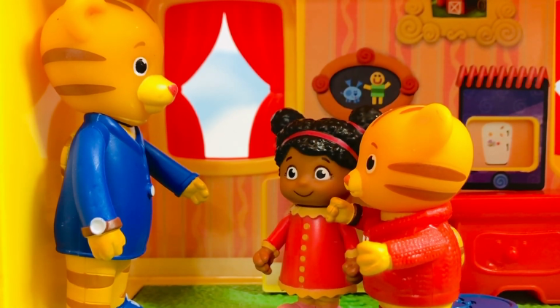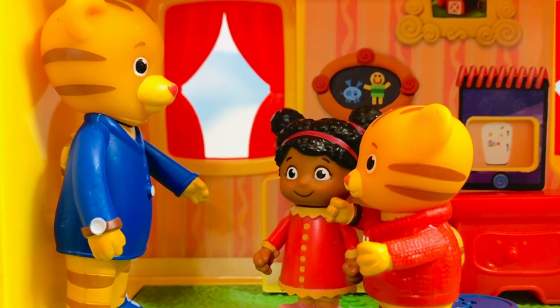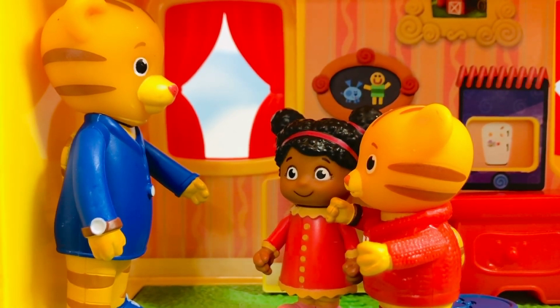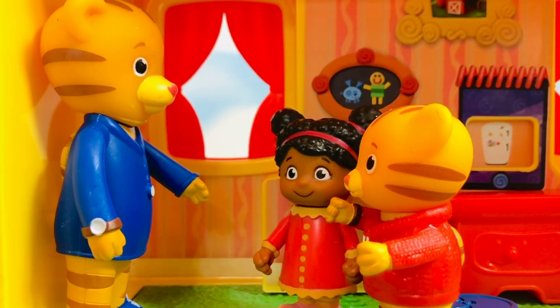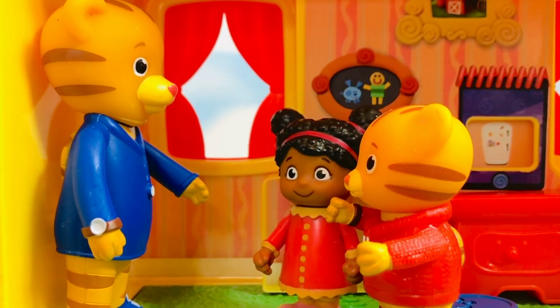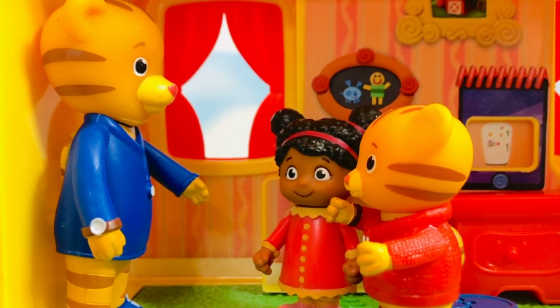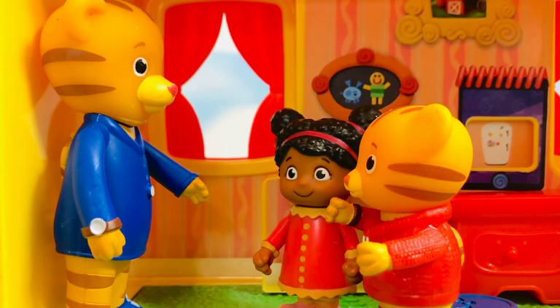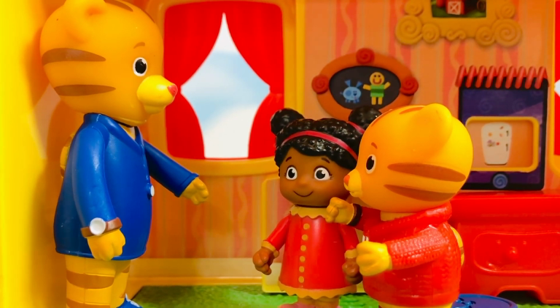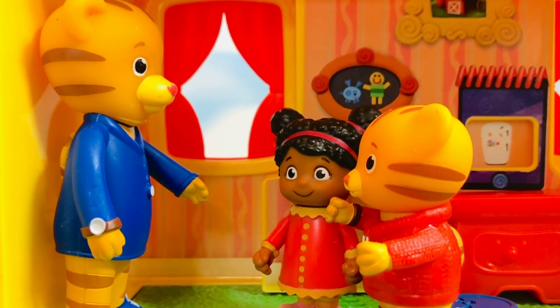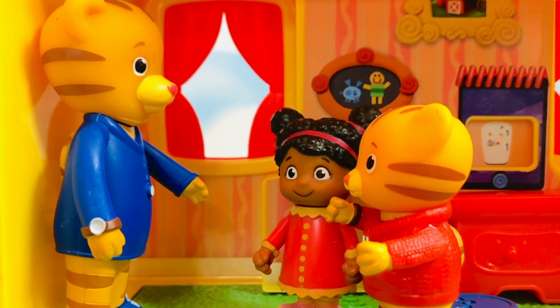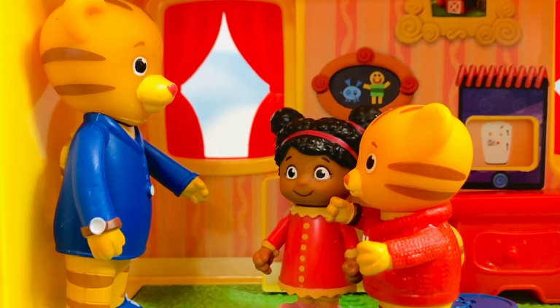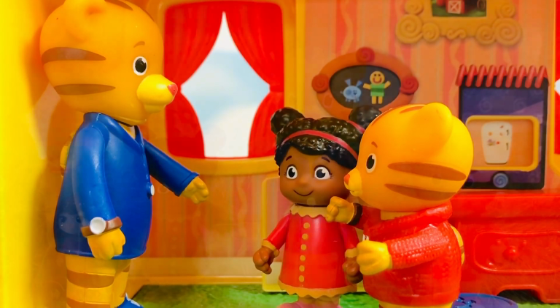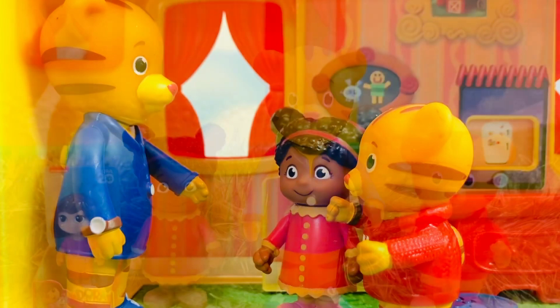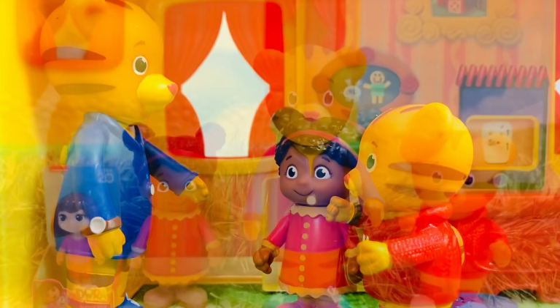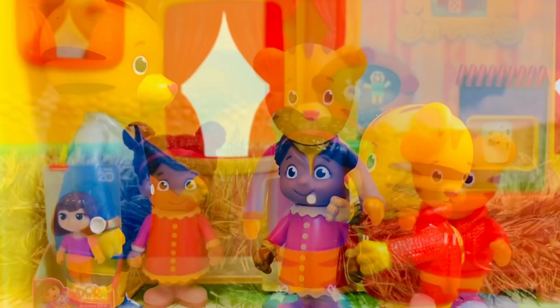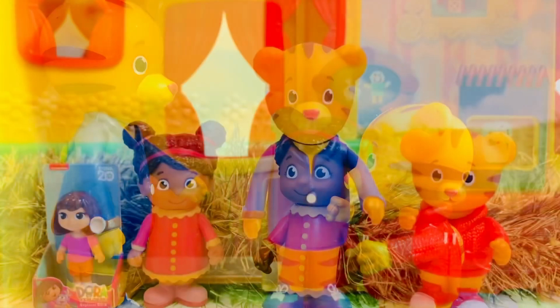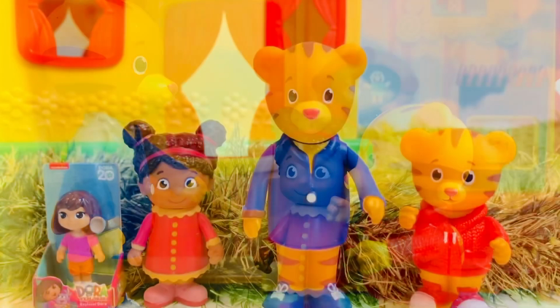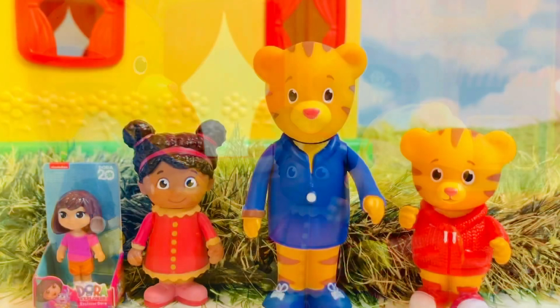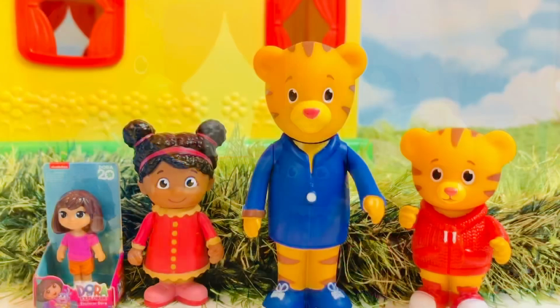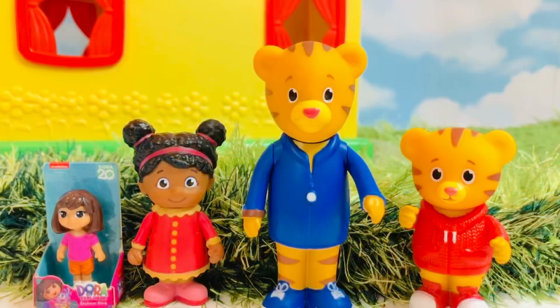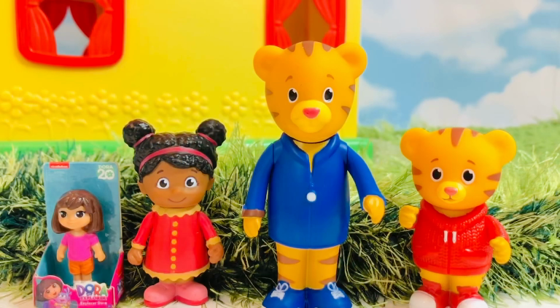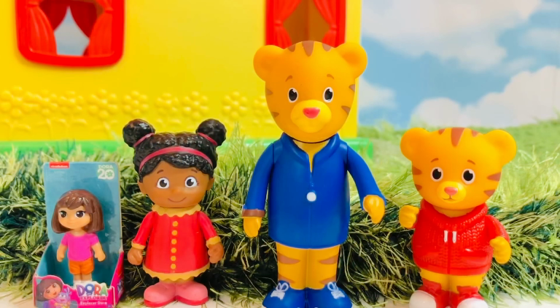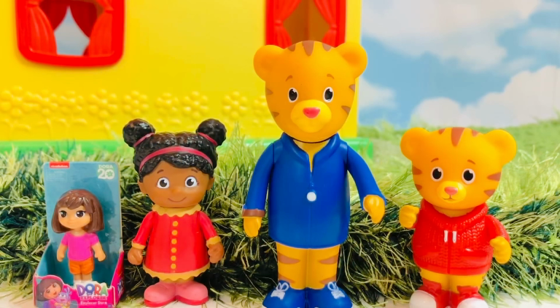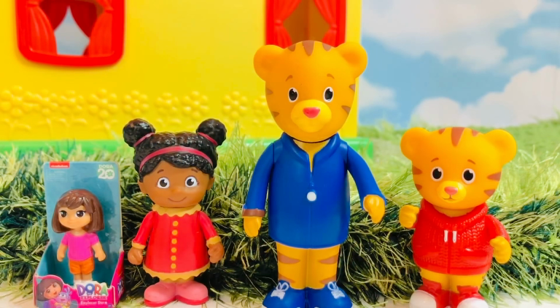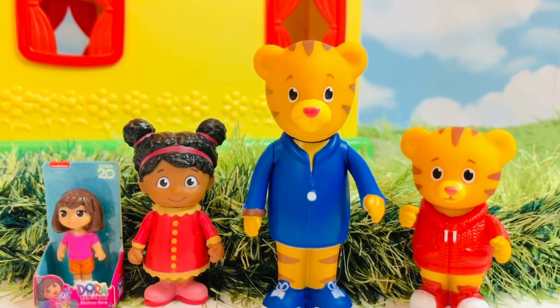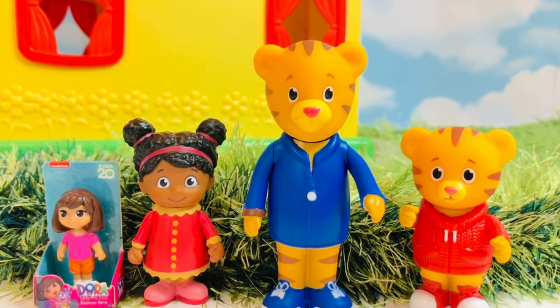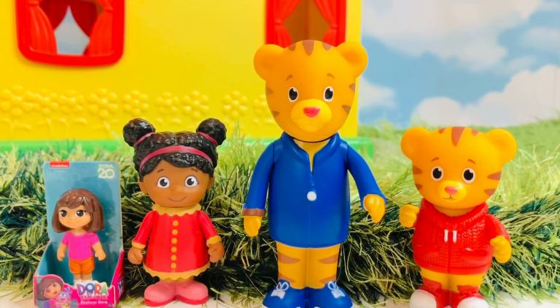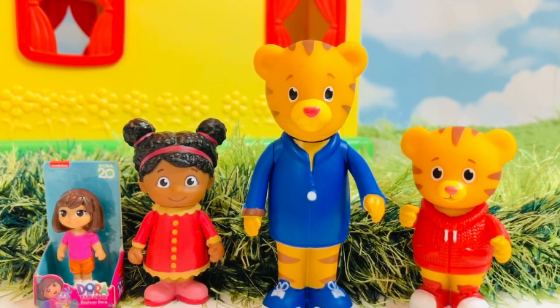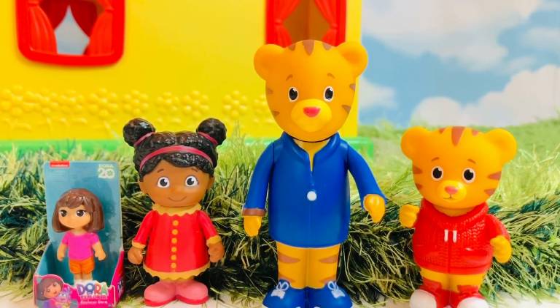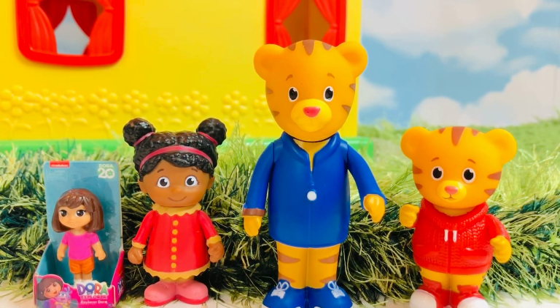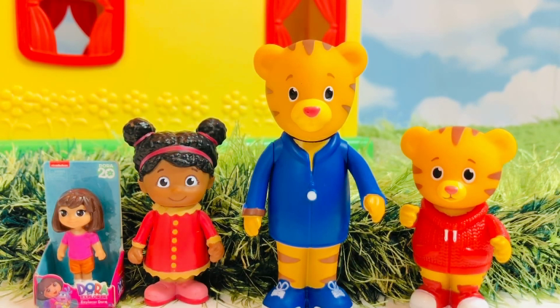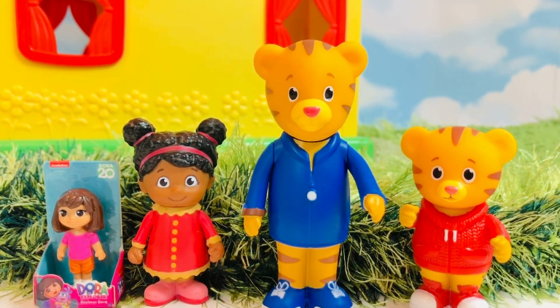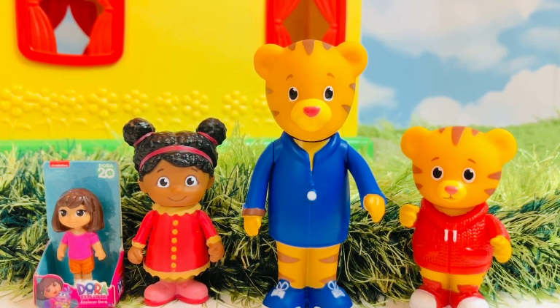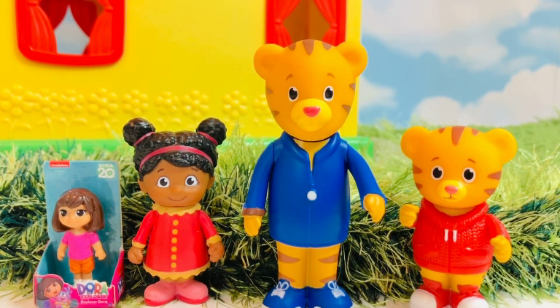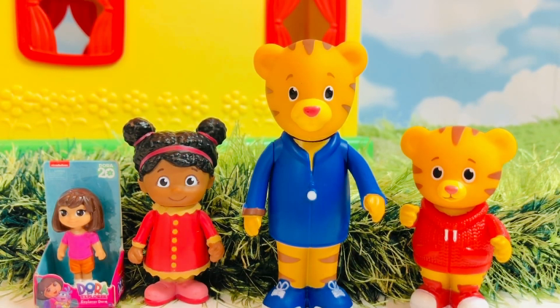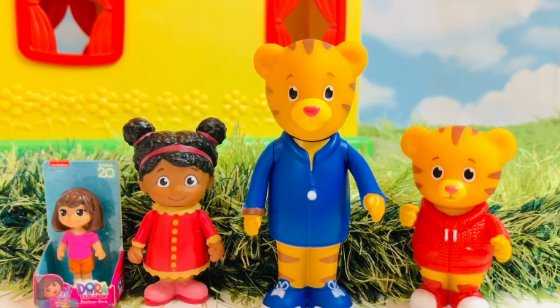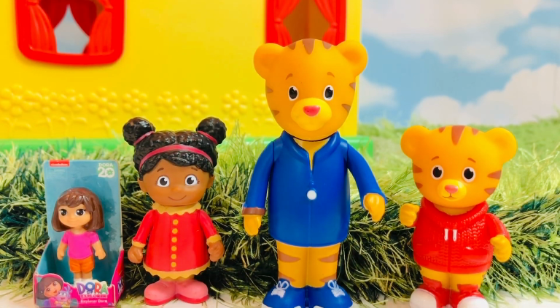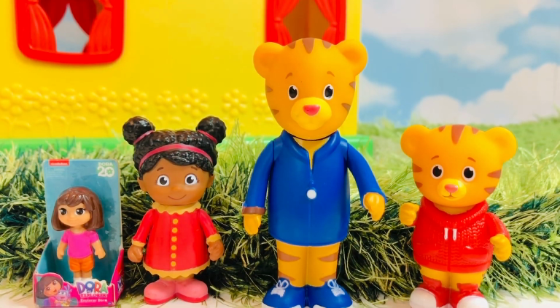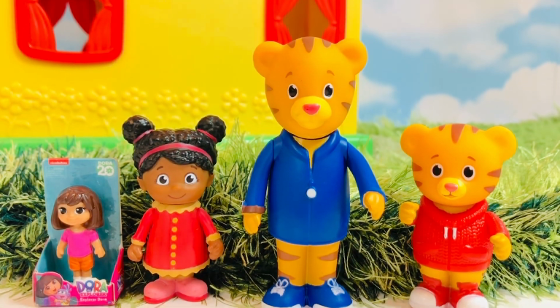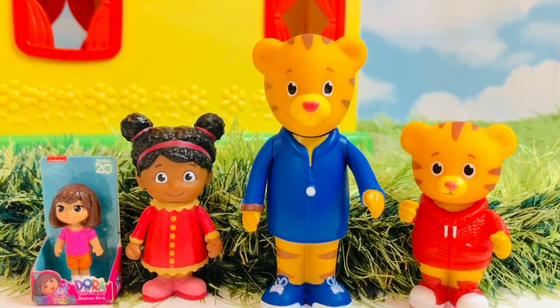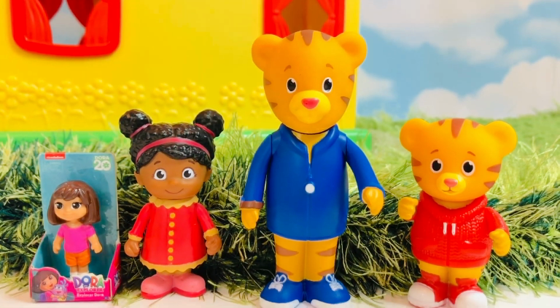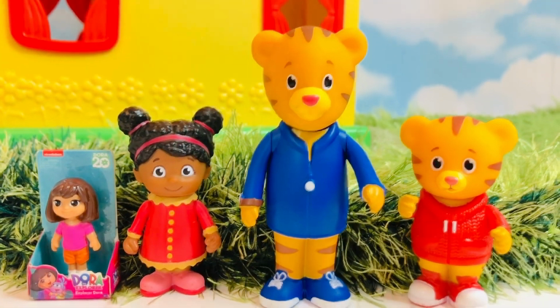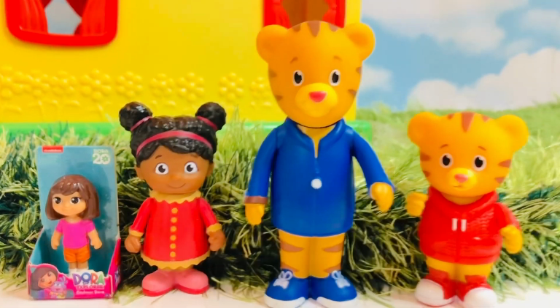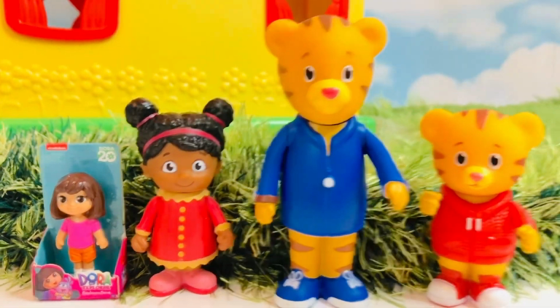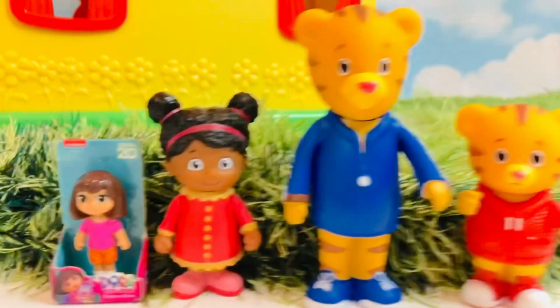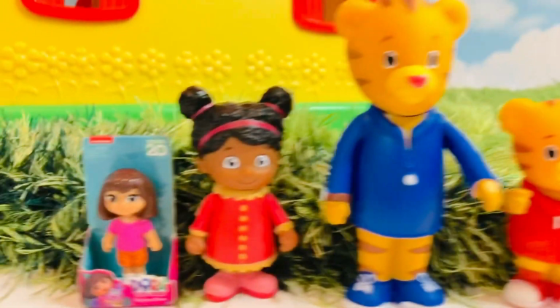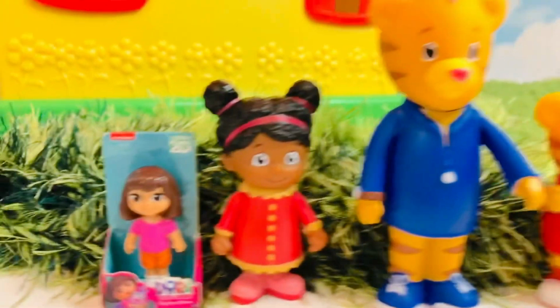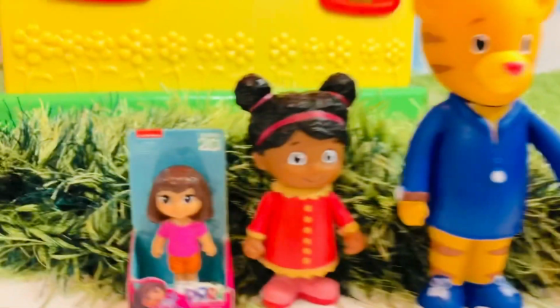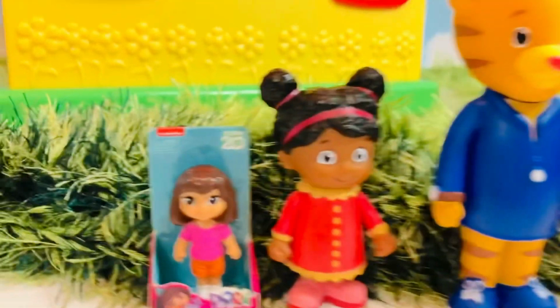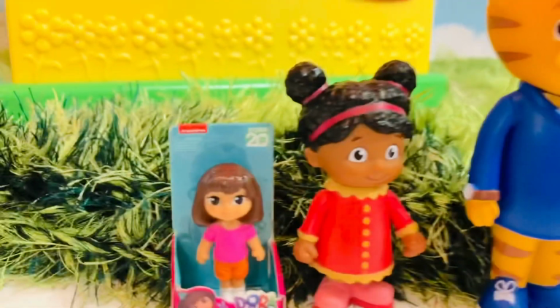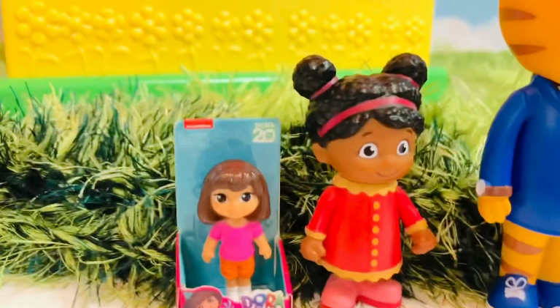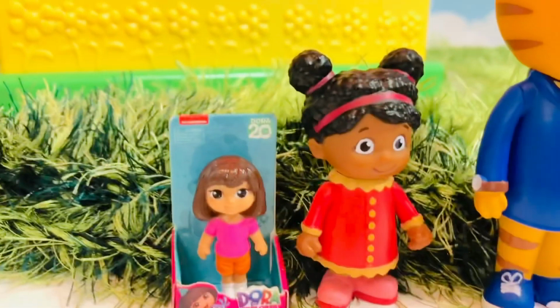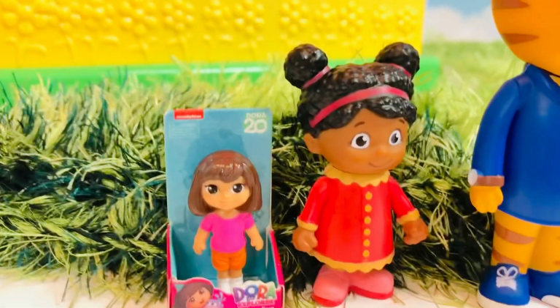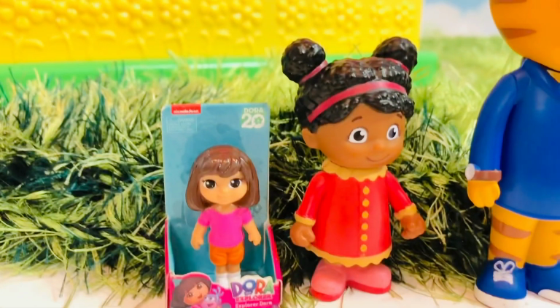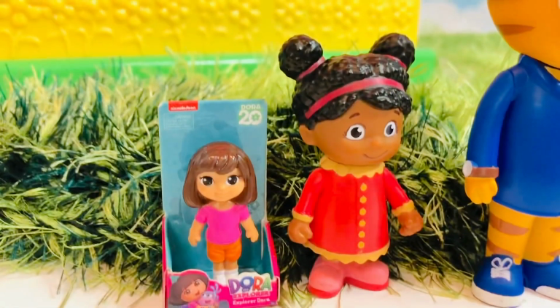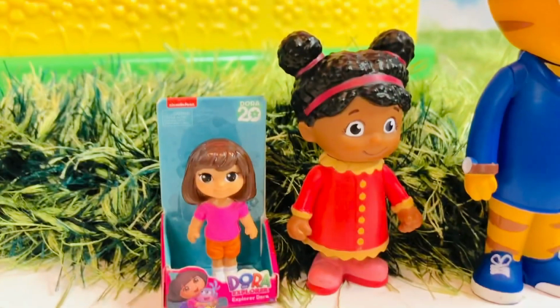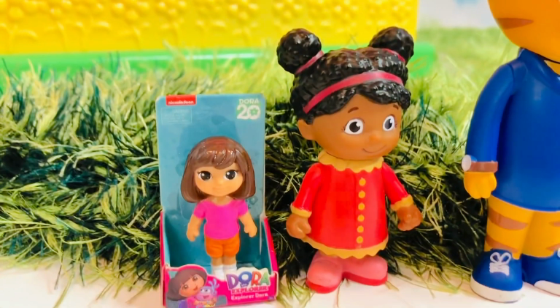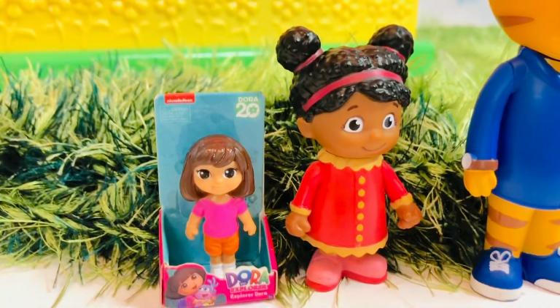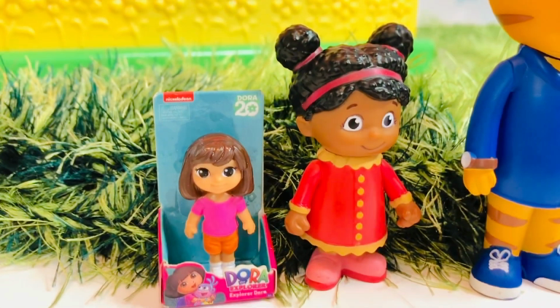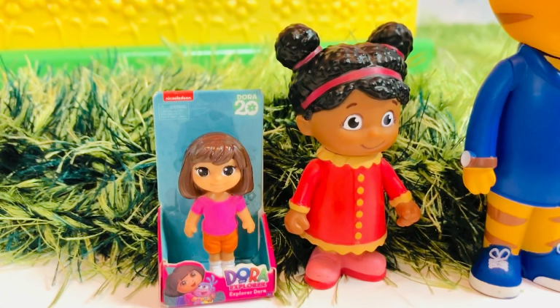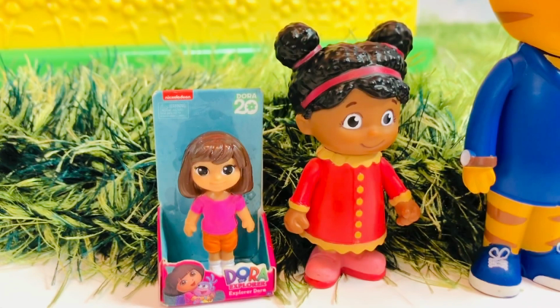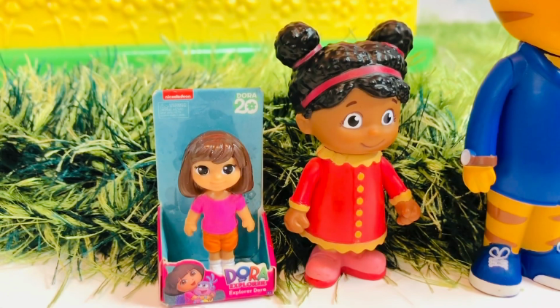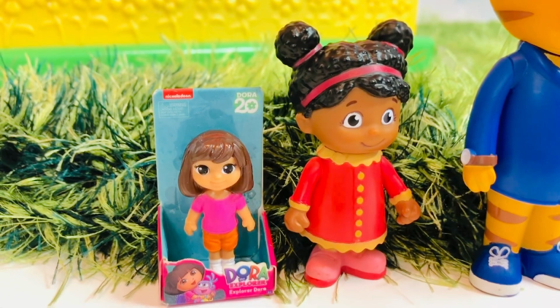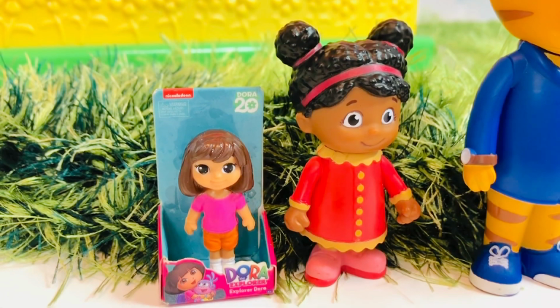Okay, tiny fans. Did you spot the miniature Dora doll somewhere in the video? If not, you can go back and have a look.